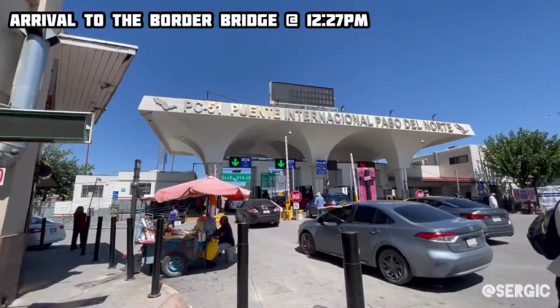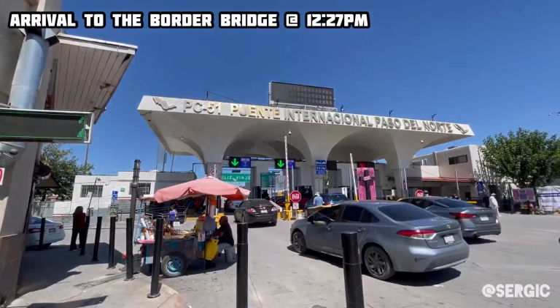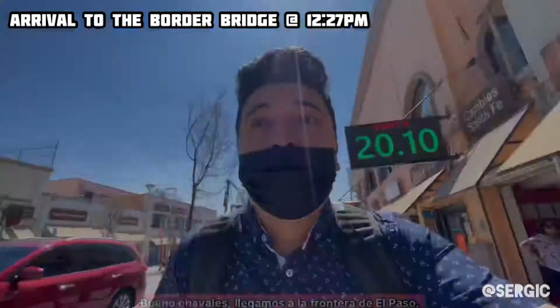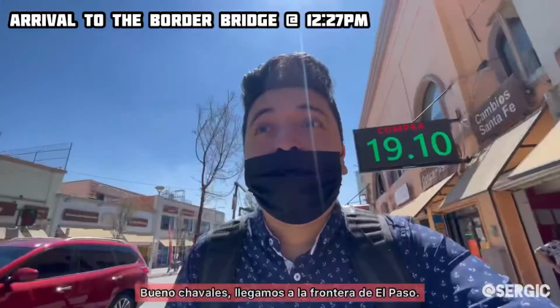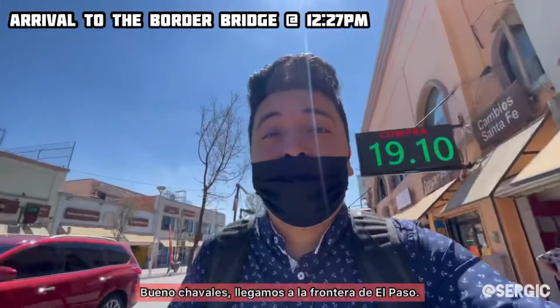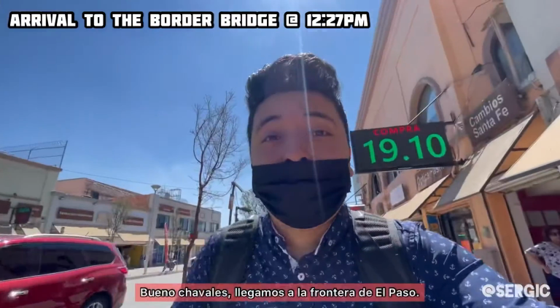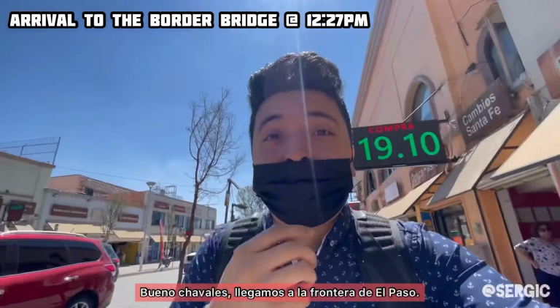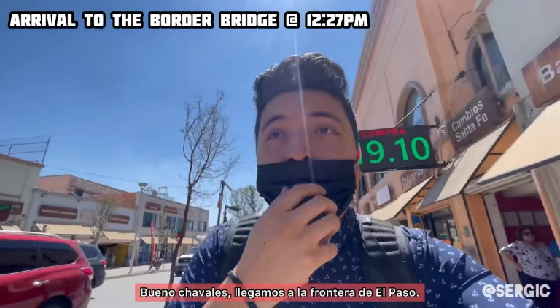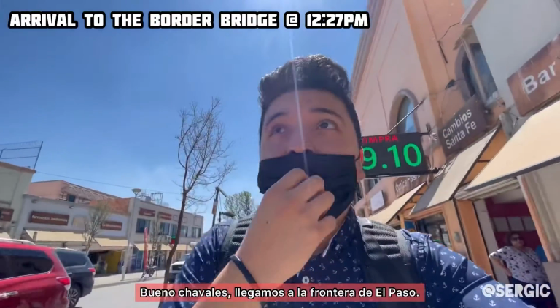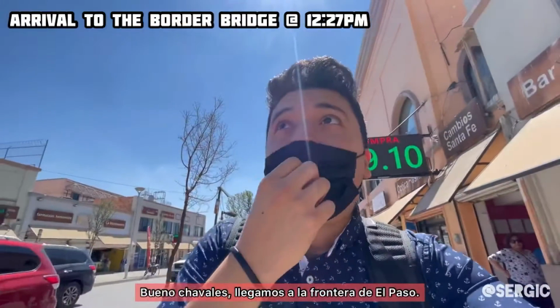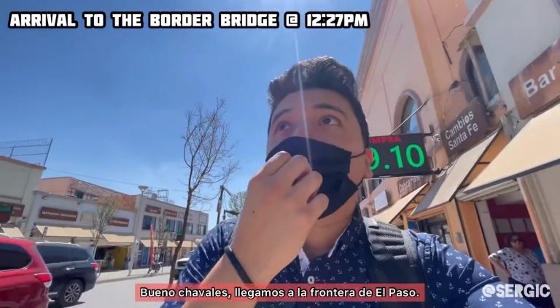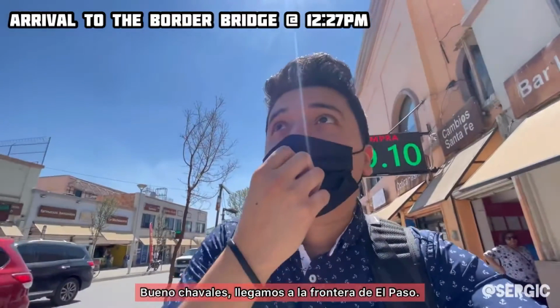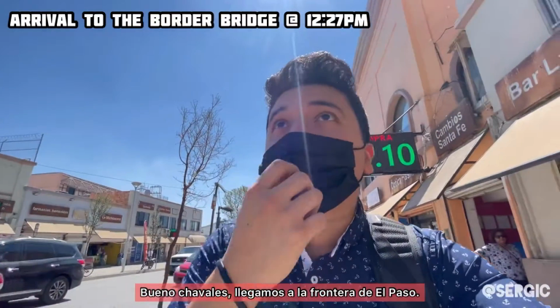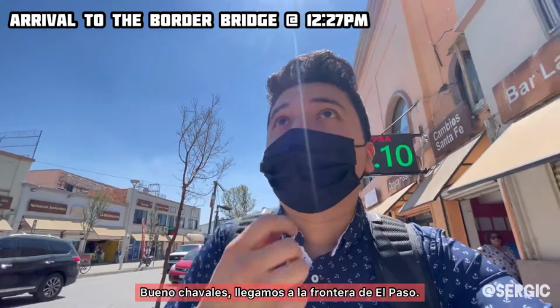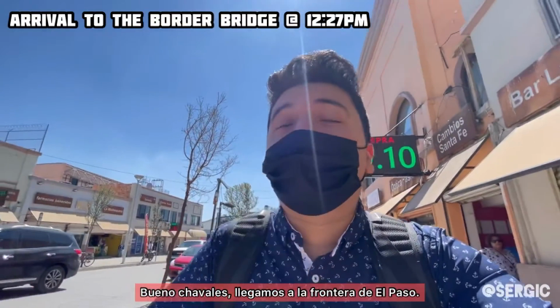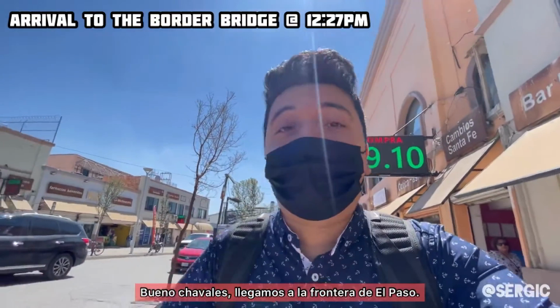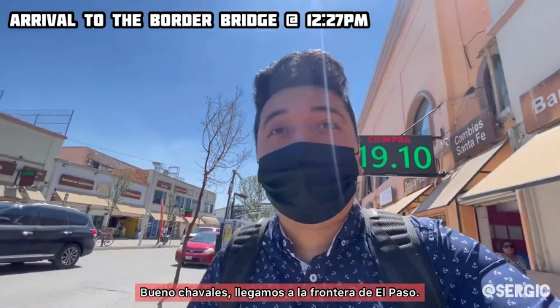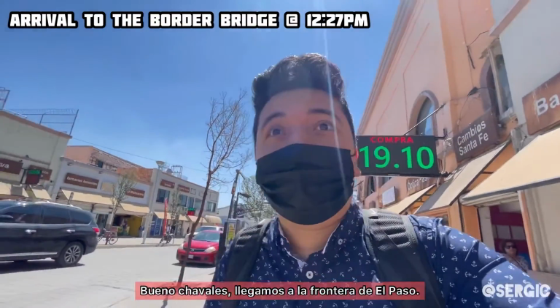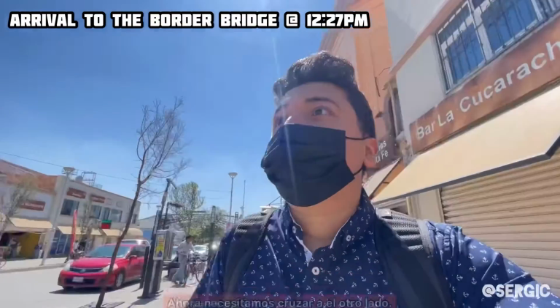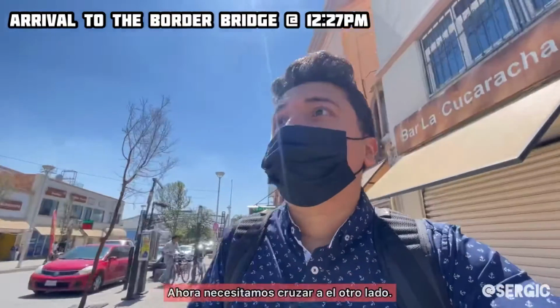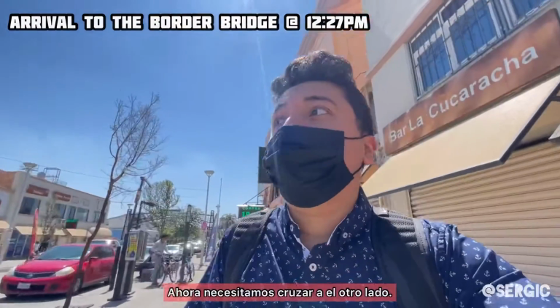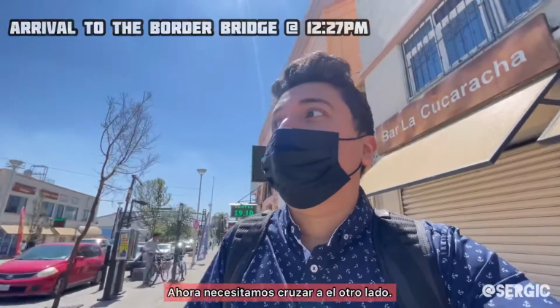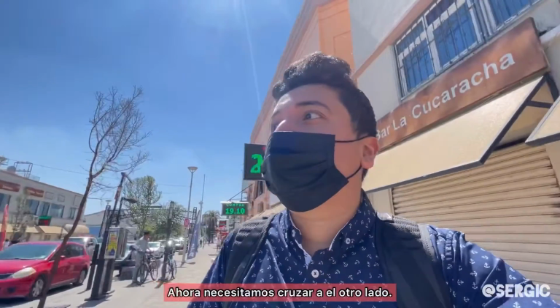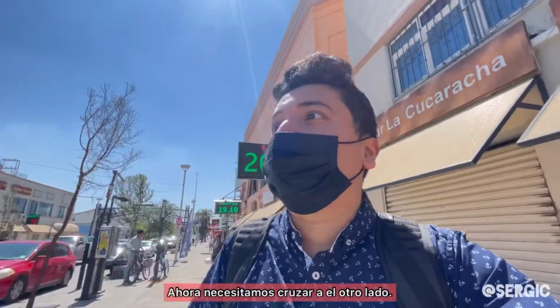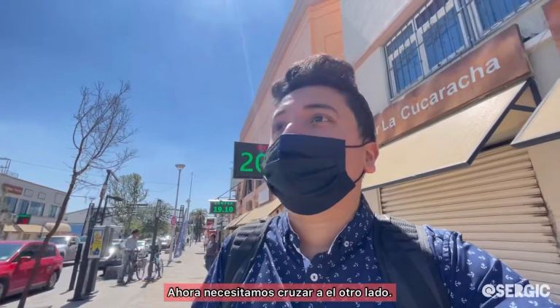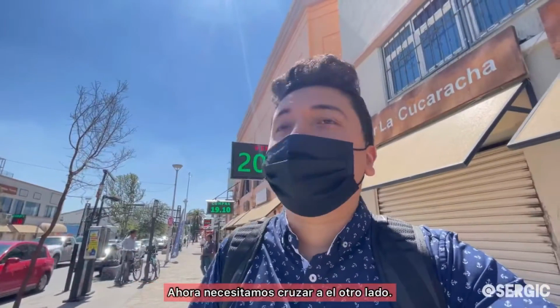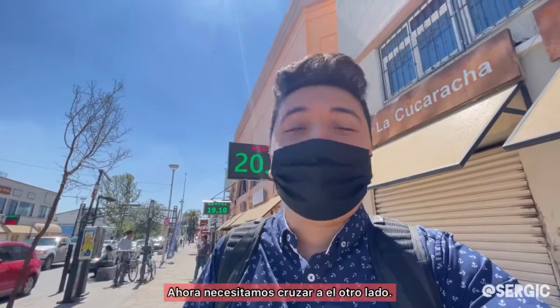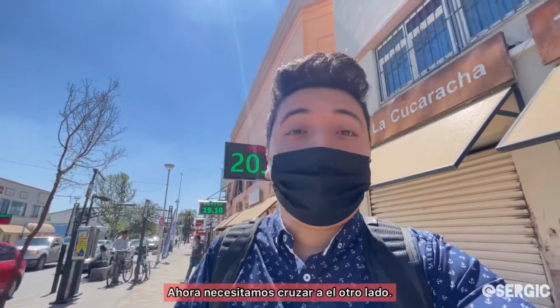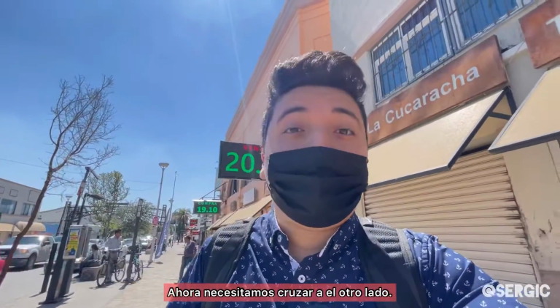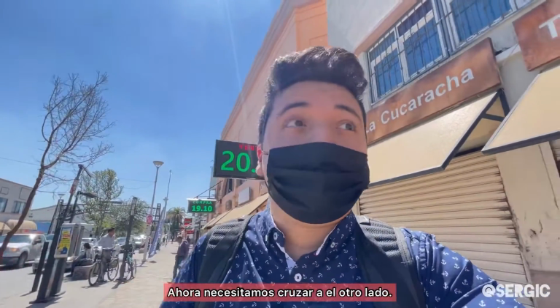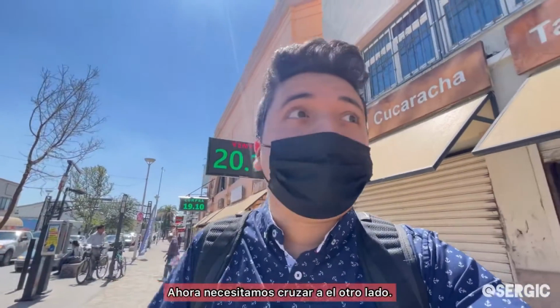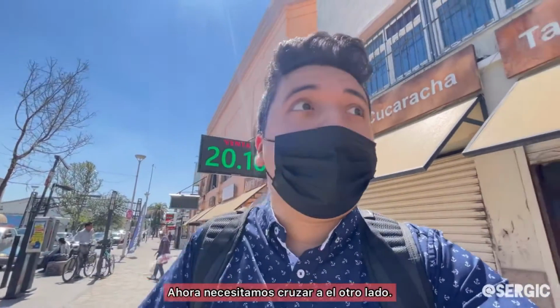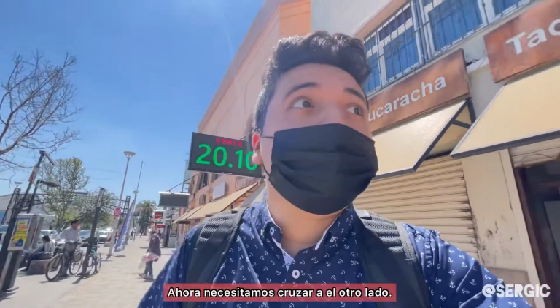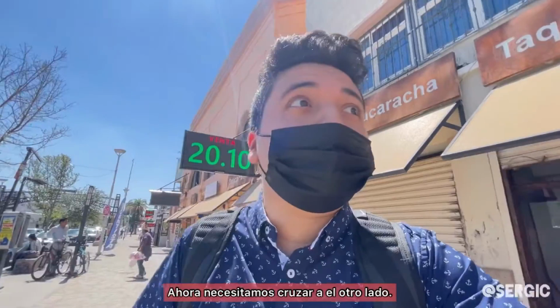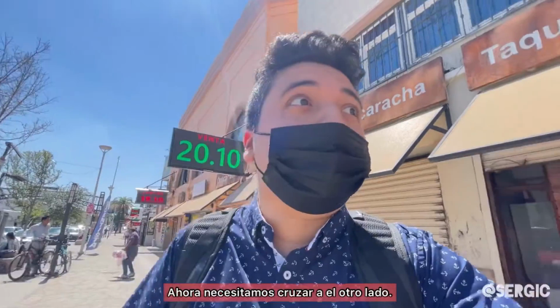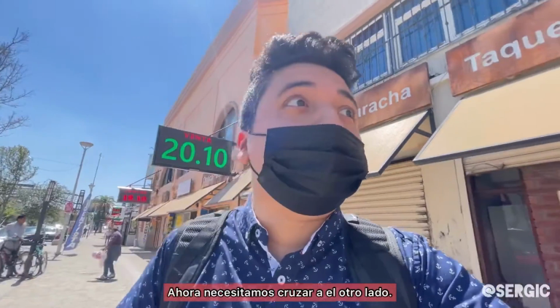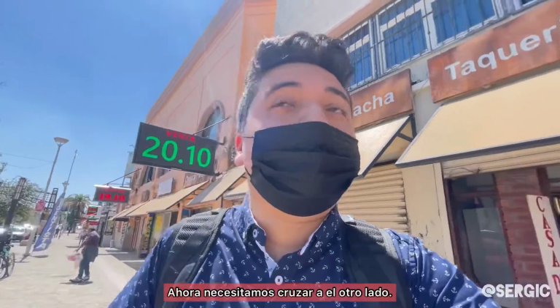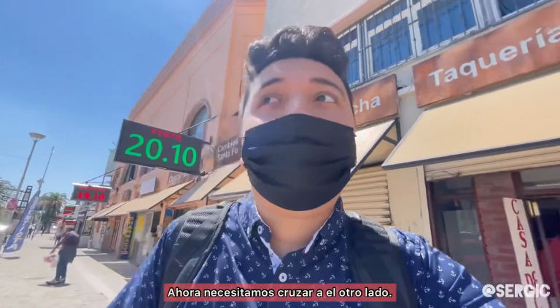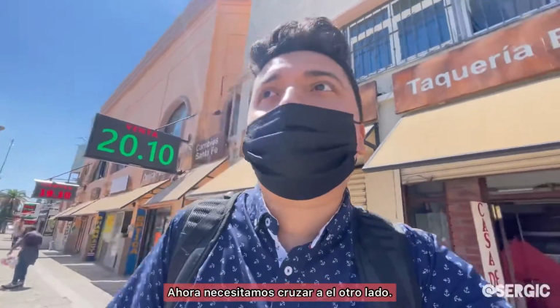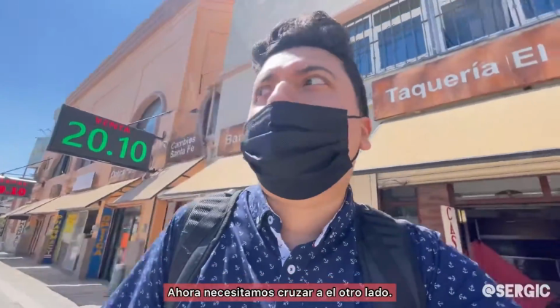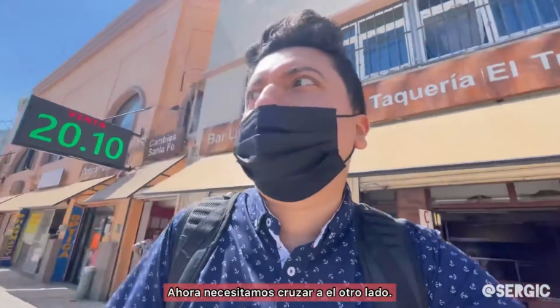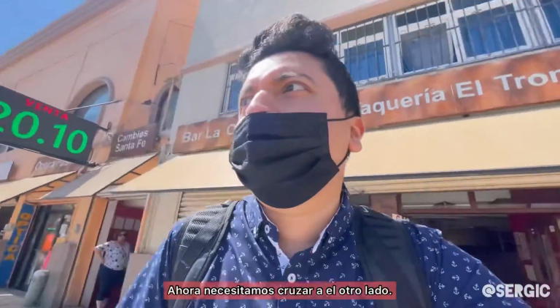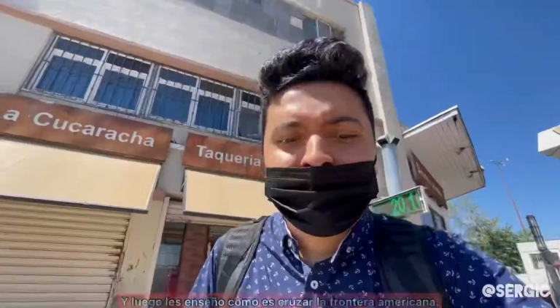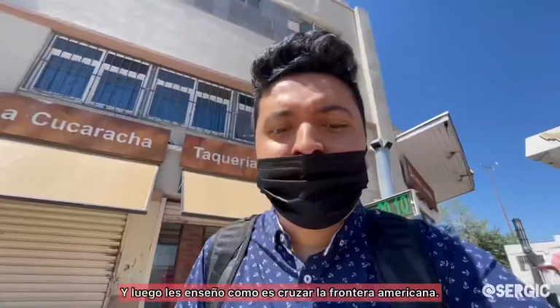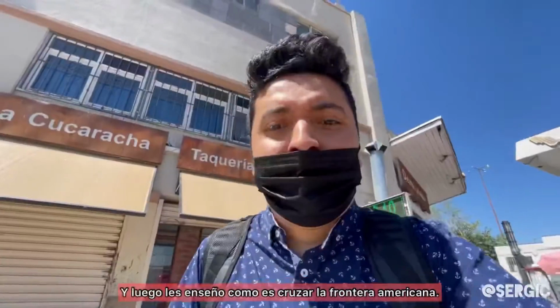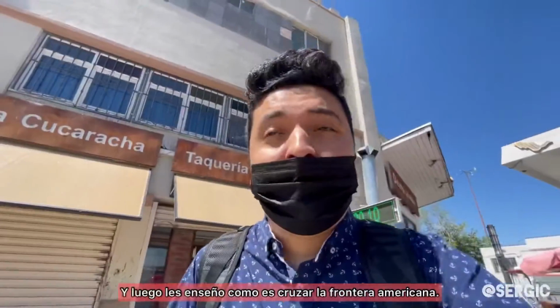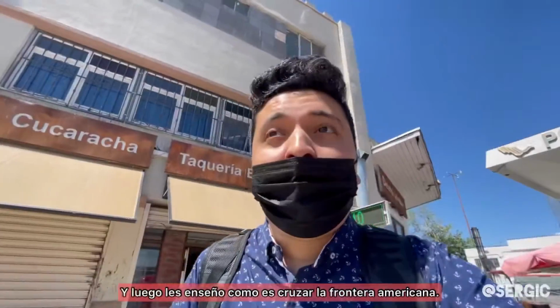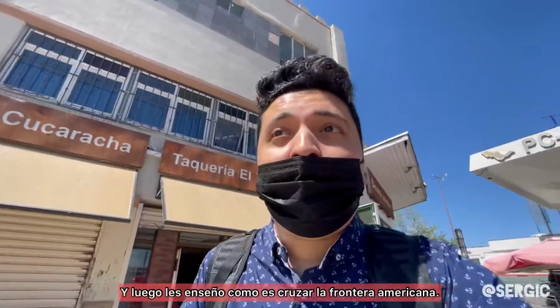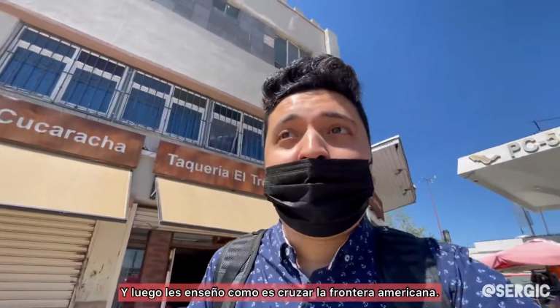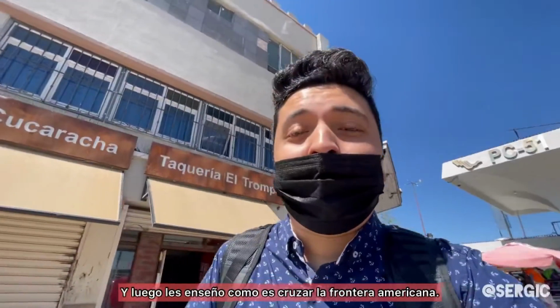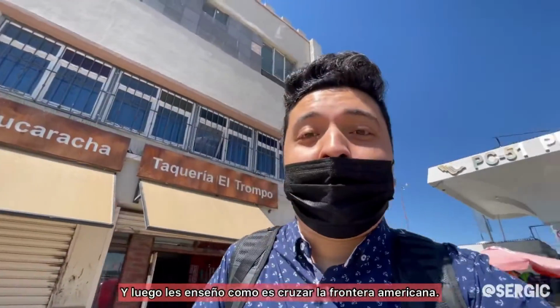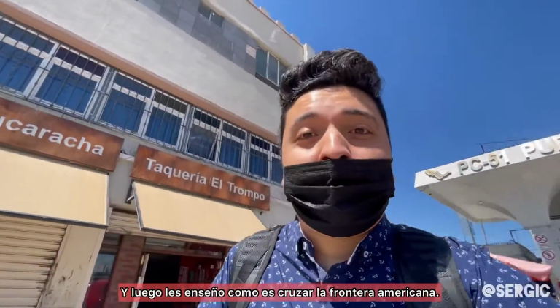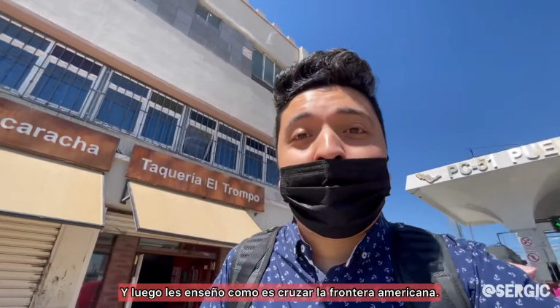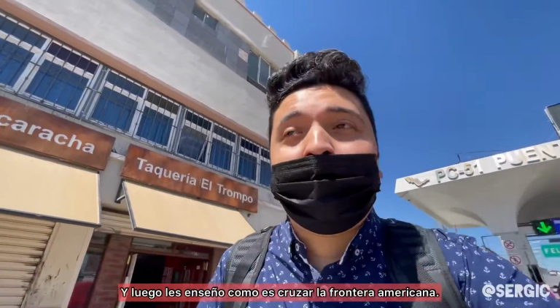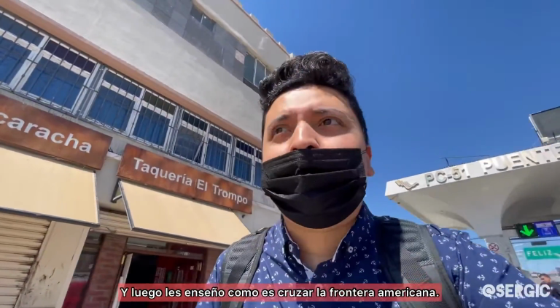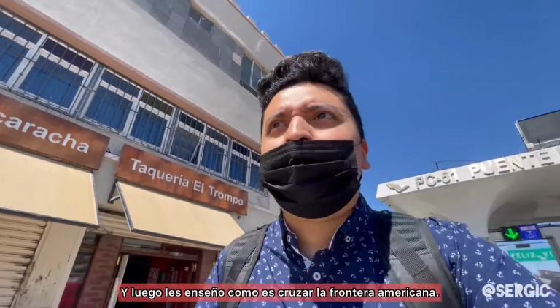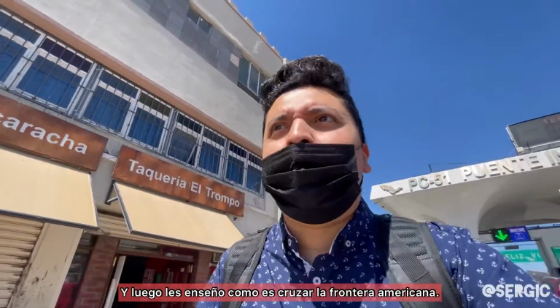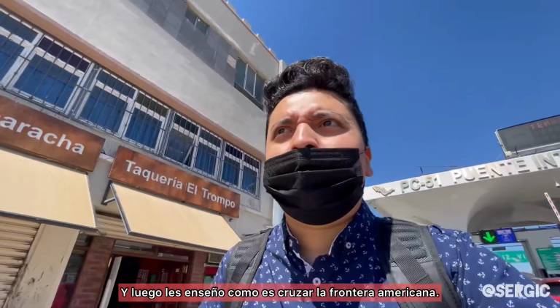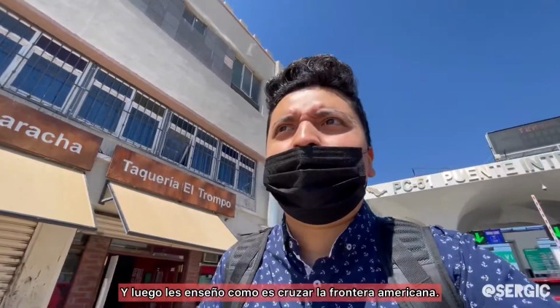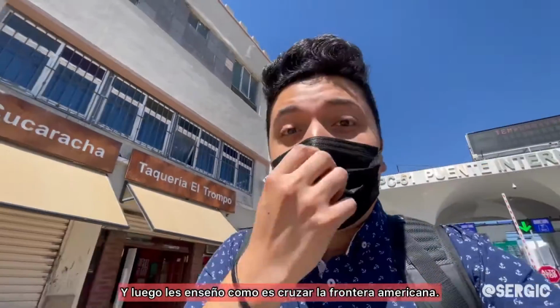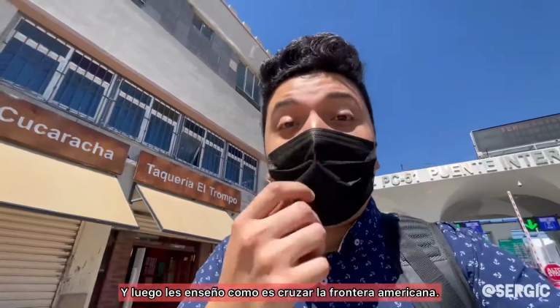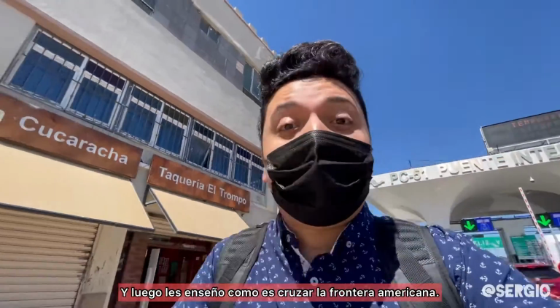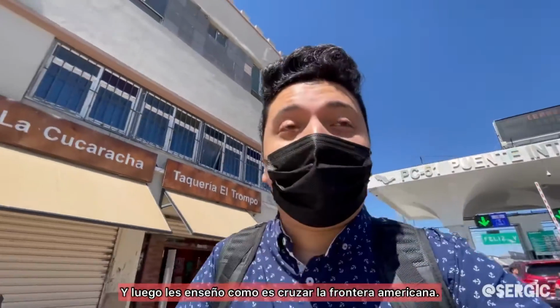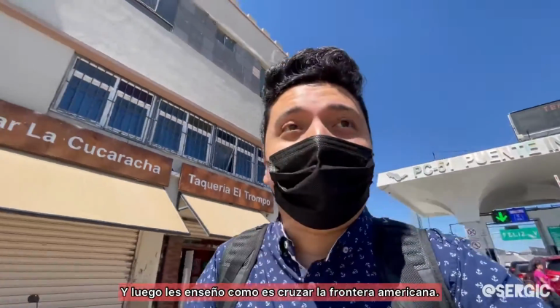Okay guys, we made it to the border. So now what we have to do is cross to get to the other side, and then I'll show you guys how it is to cross the US border.